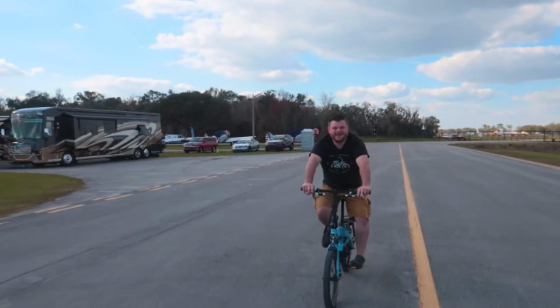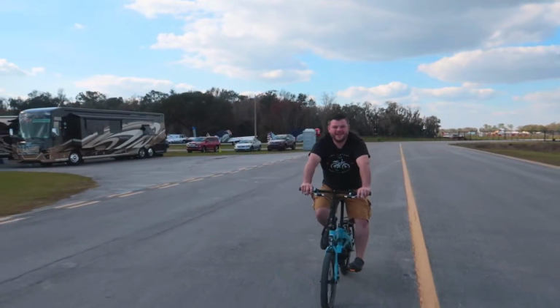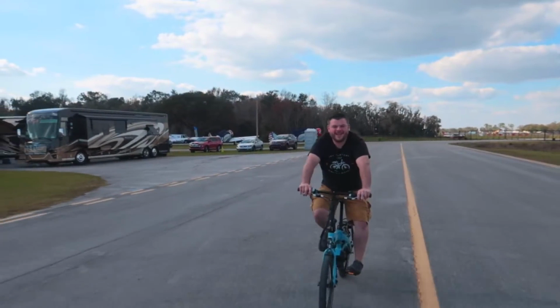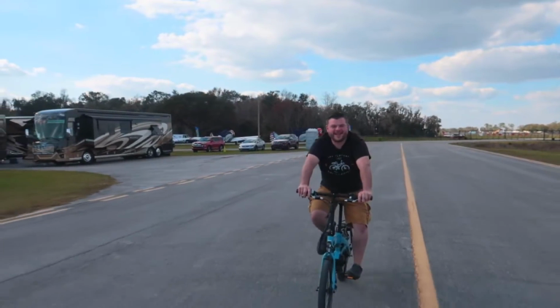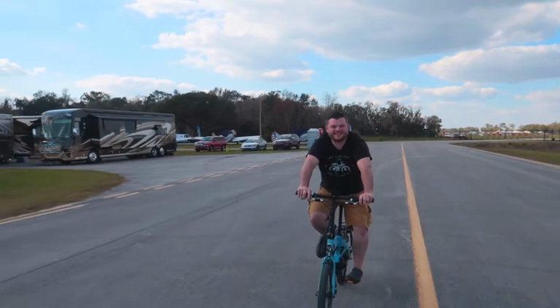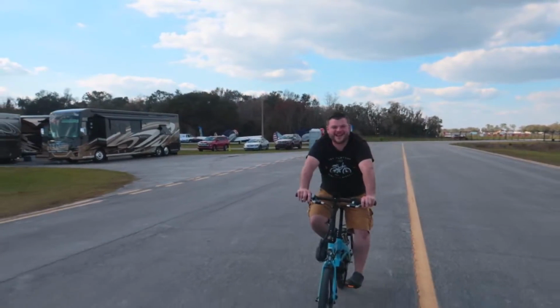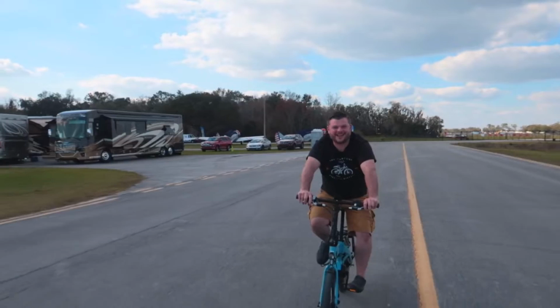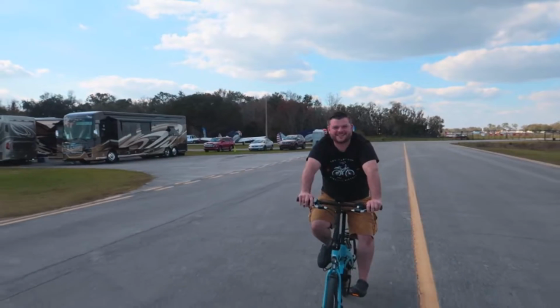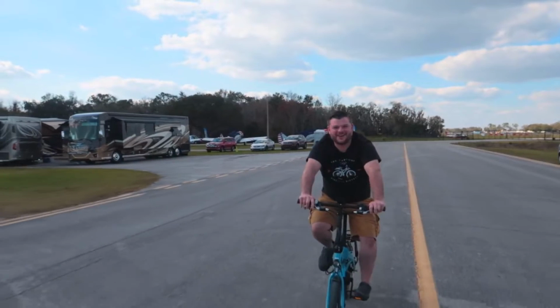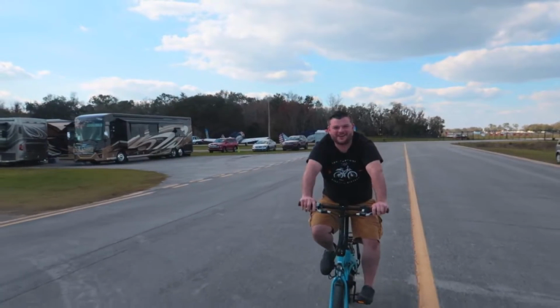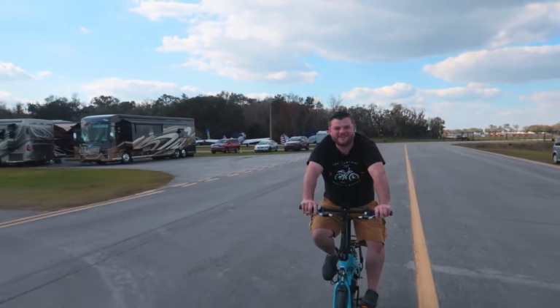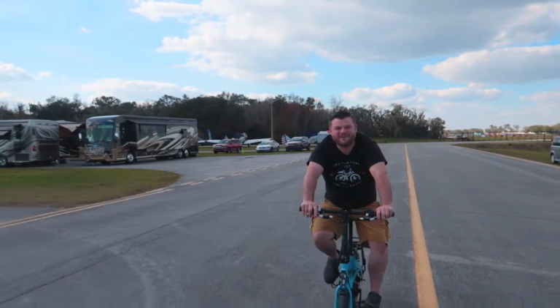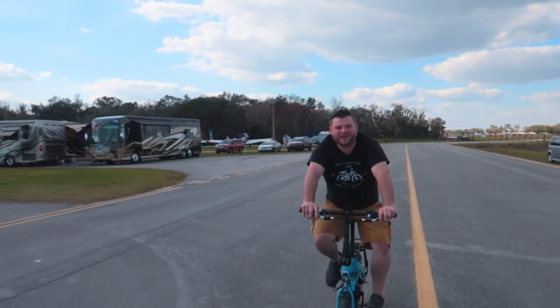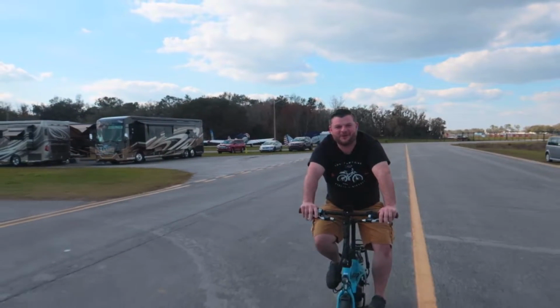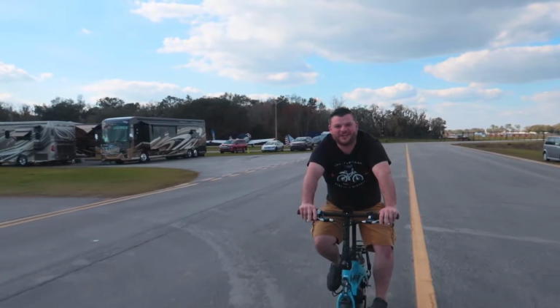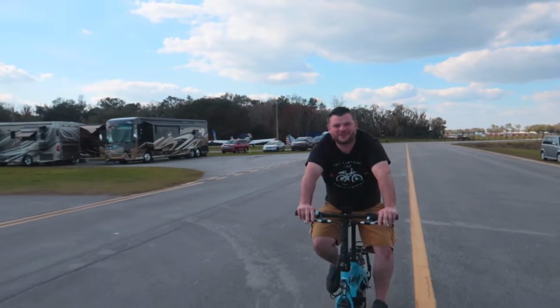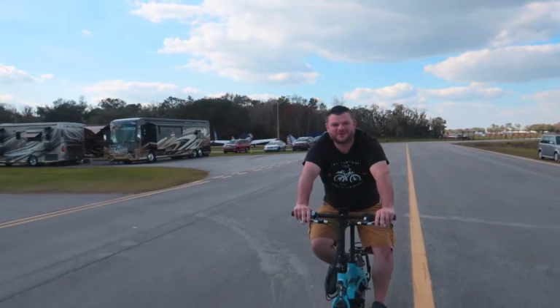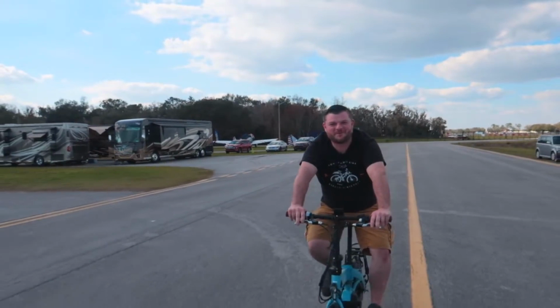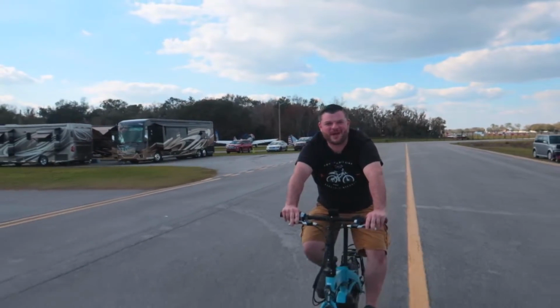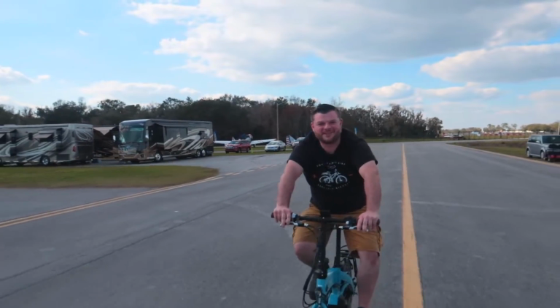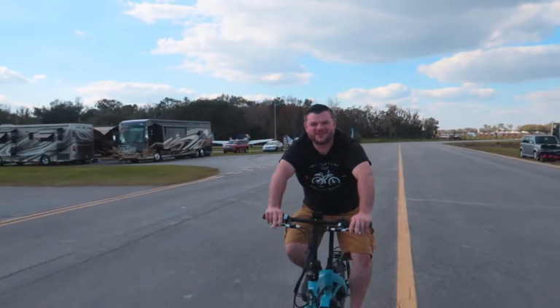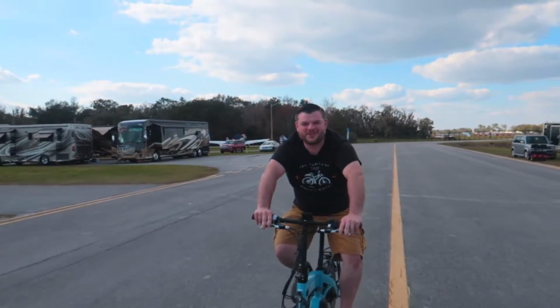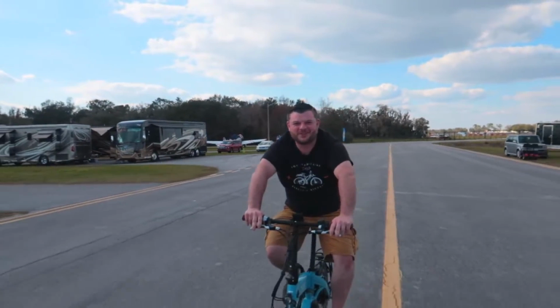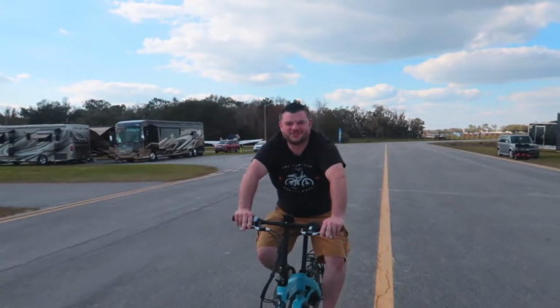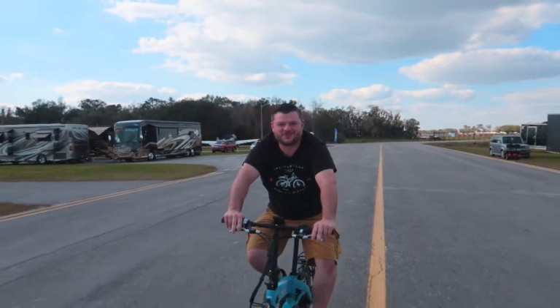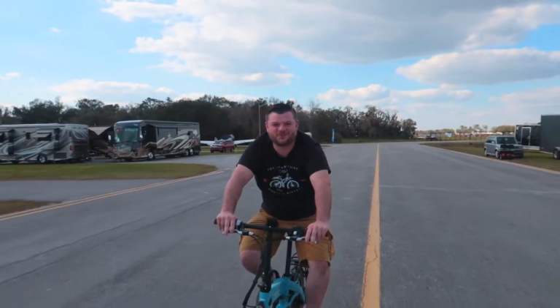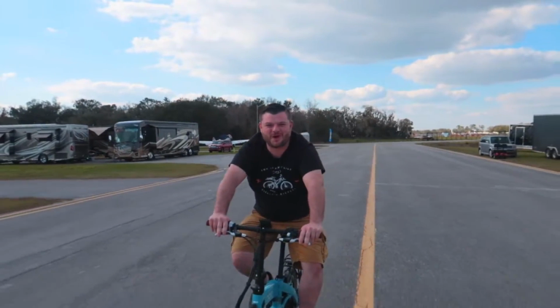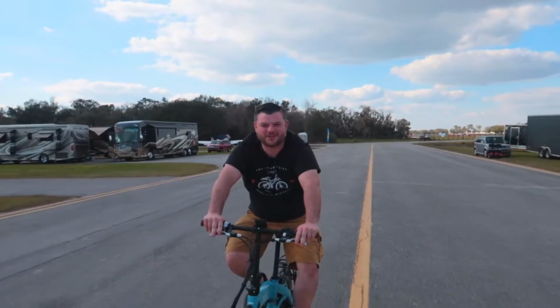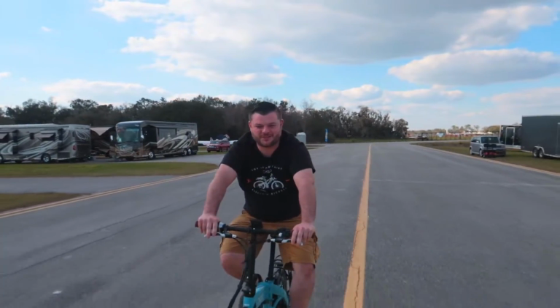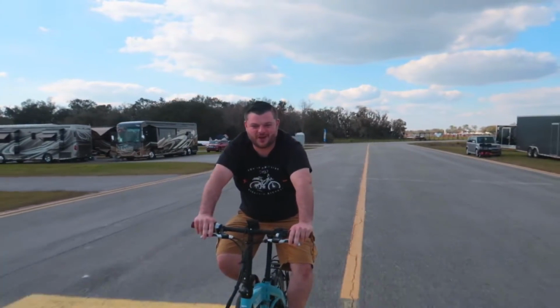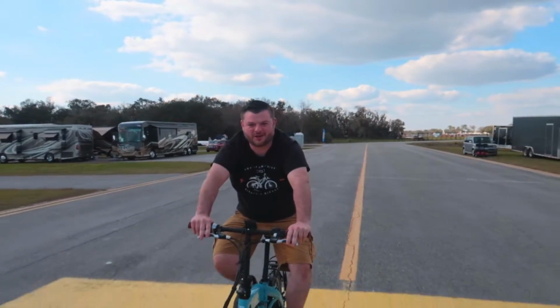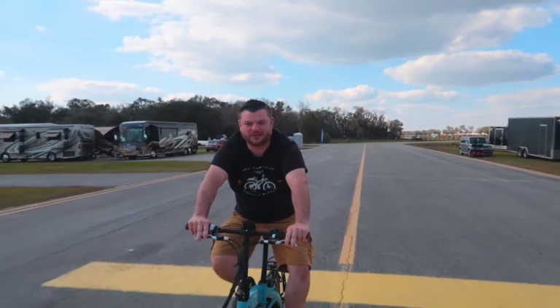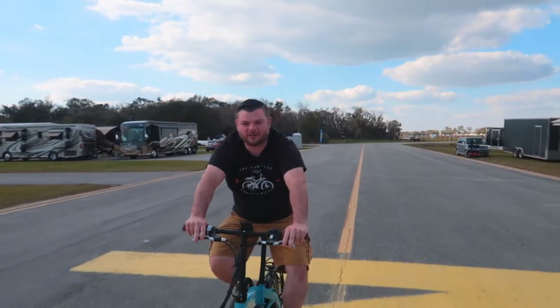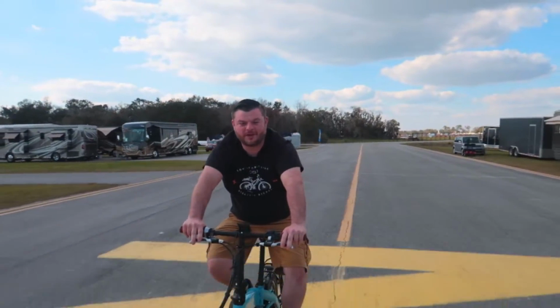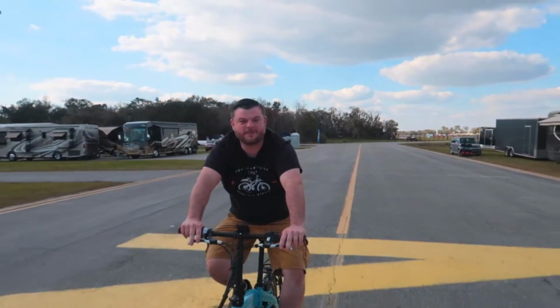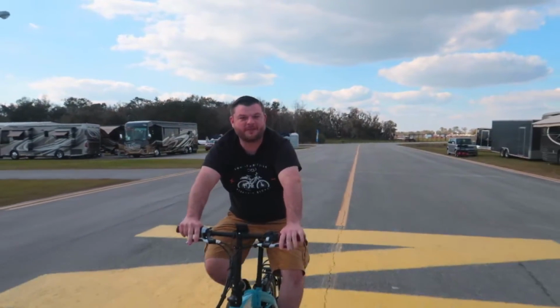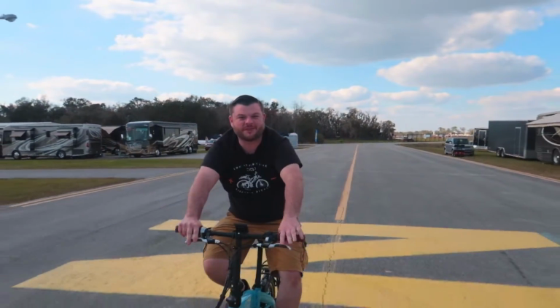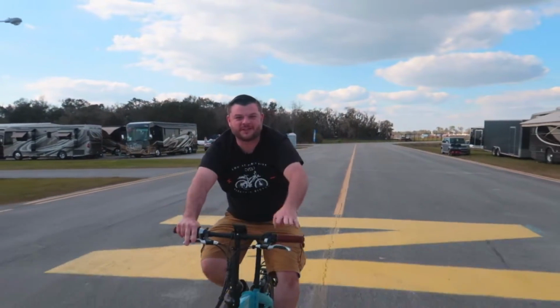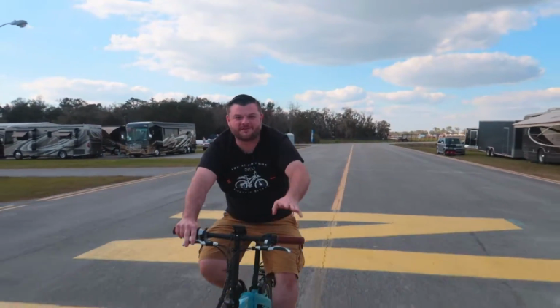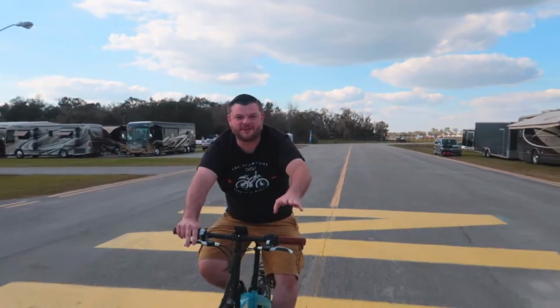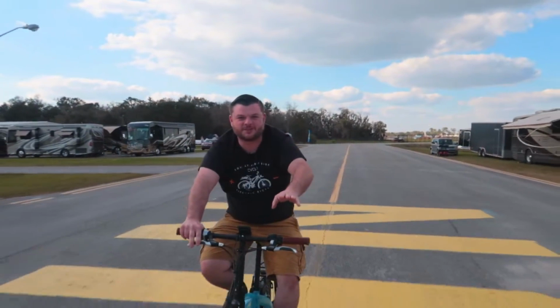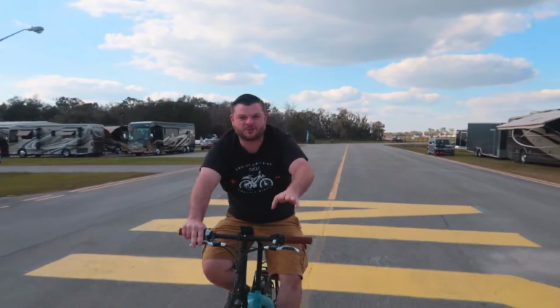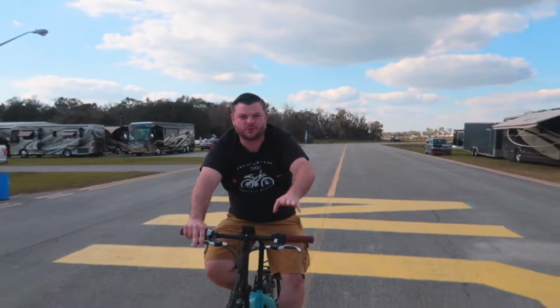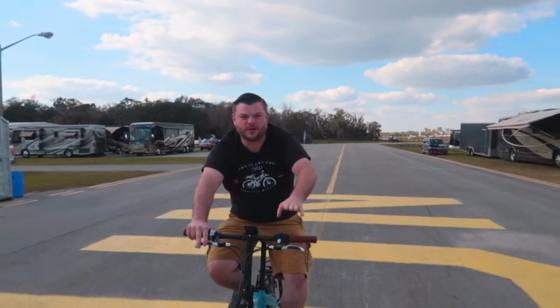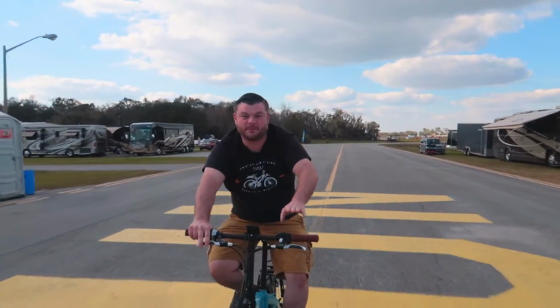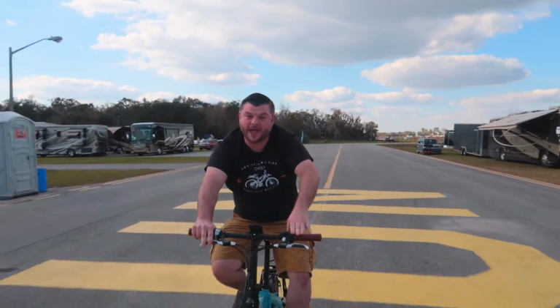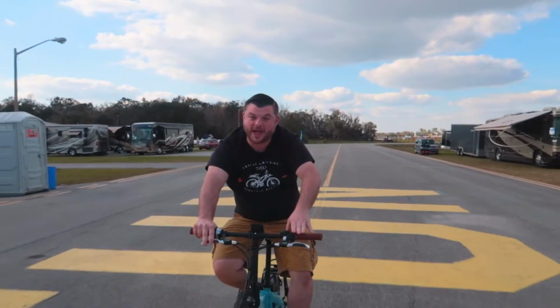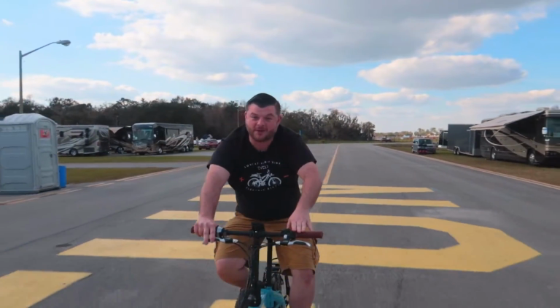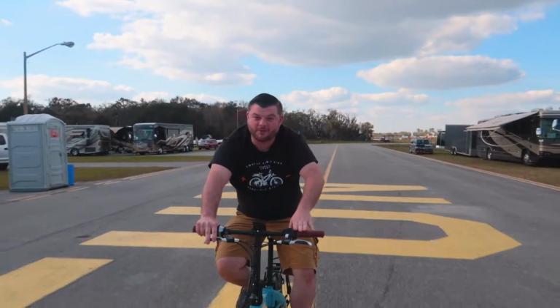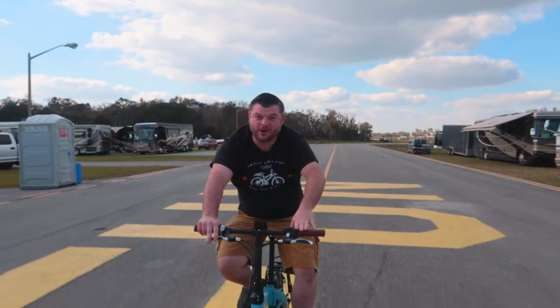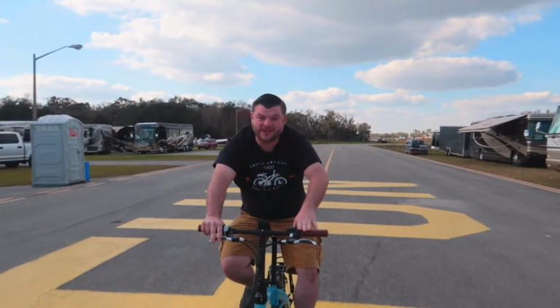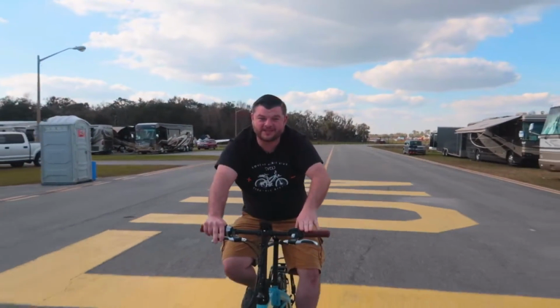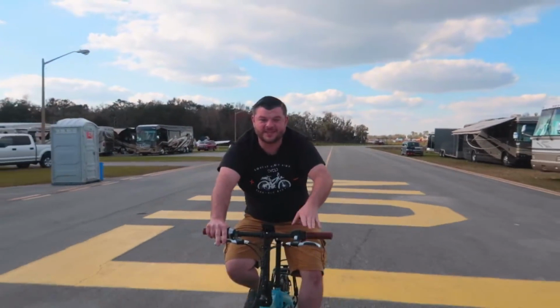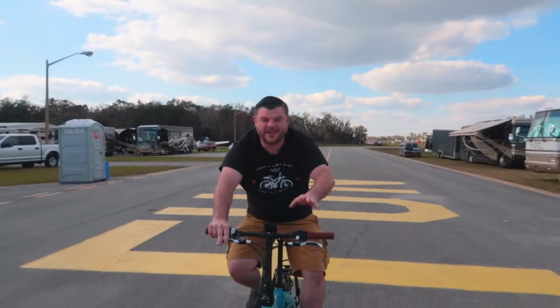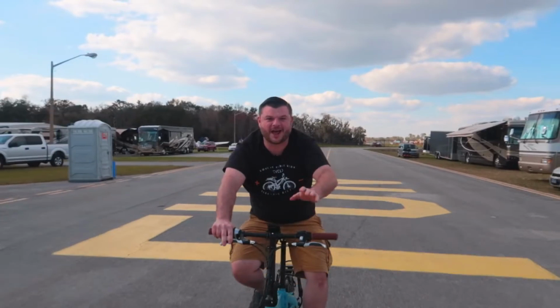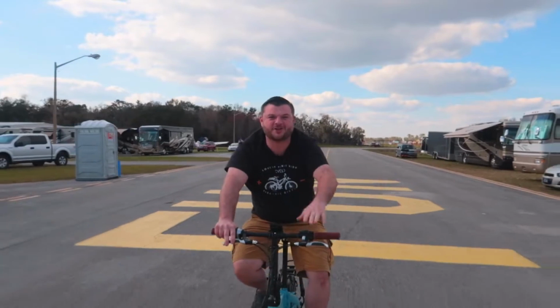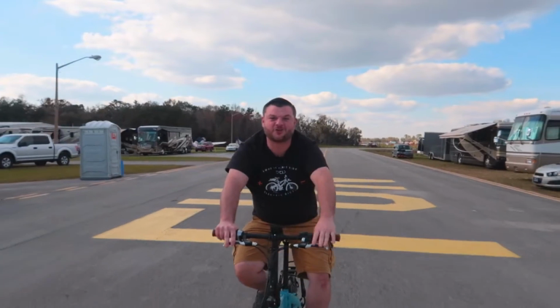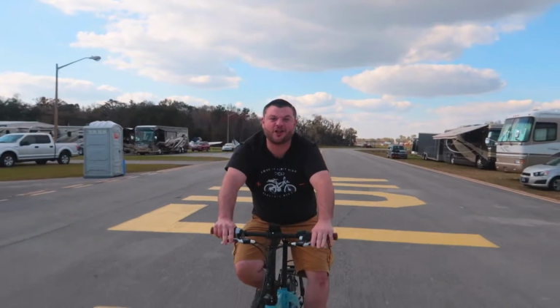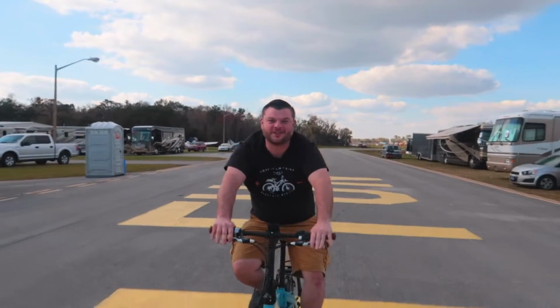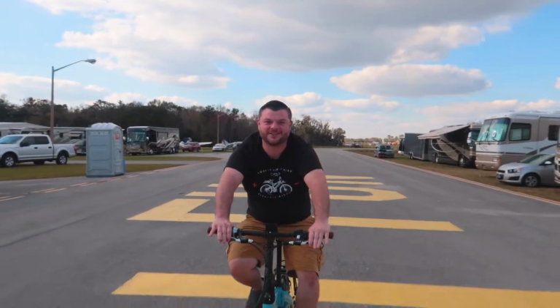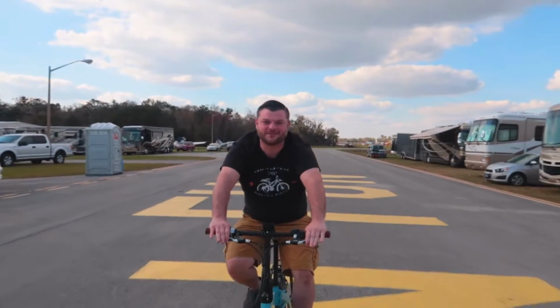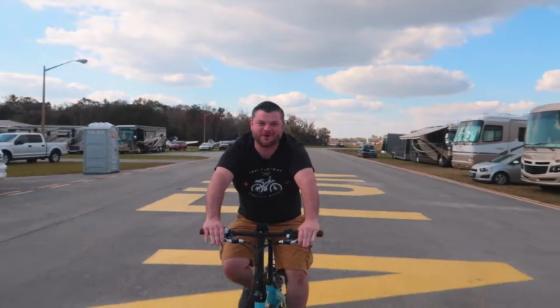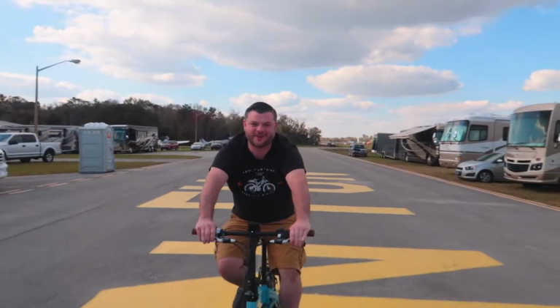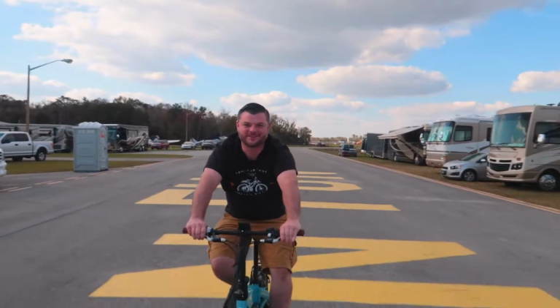Hey guys, Alex here at eBelo Electric Bicycles. Just wanted to talk a little bit about the difference between mechanical brakes and hydraulic disc brakes.